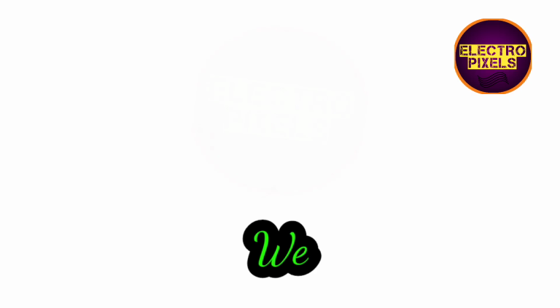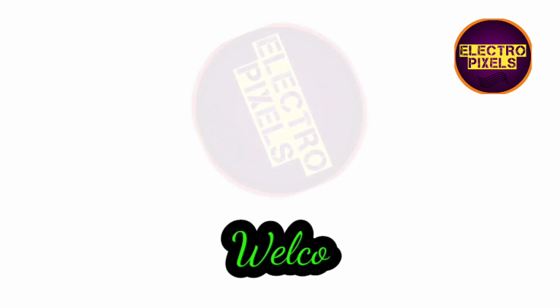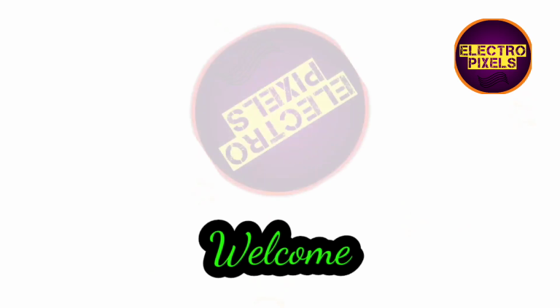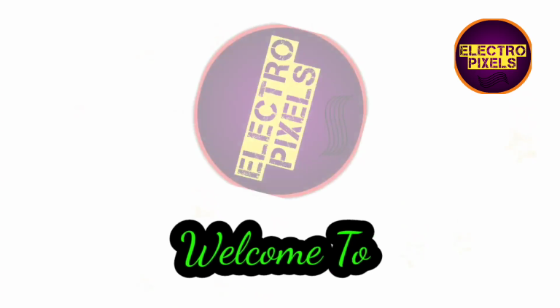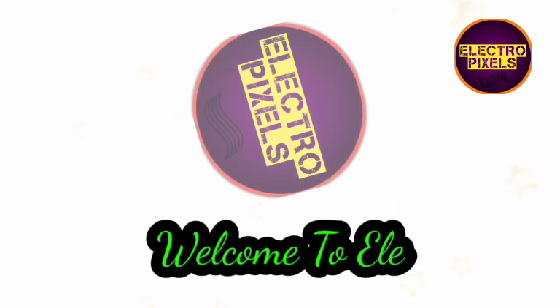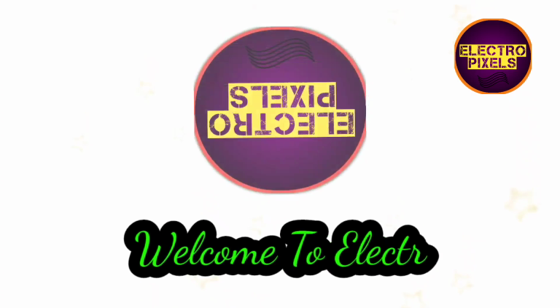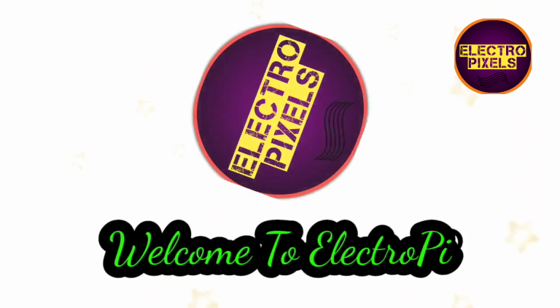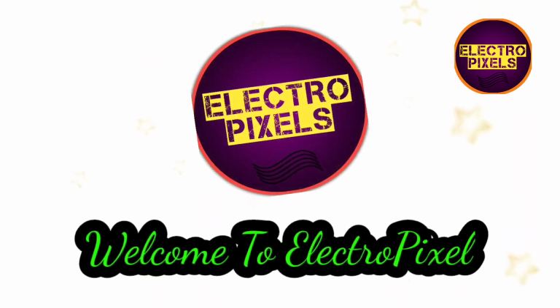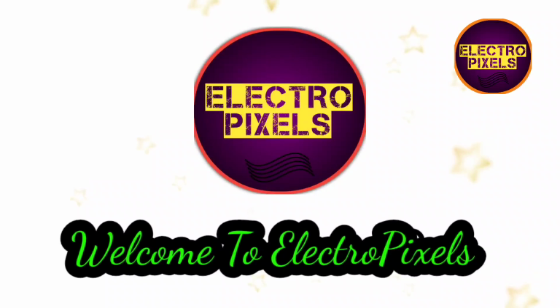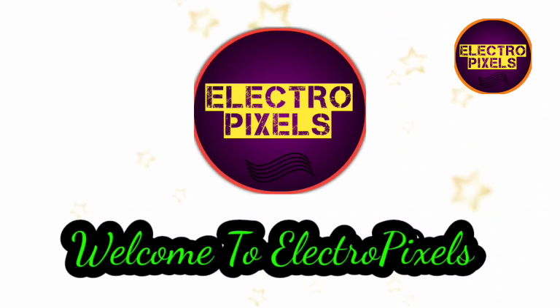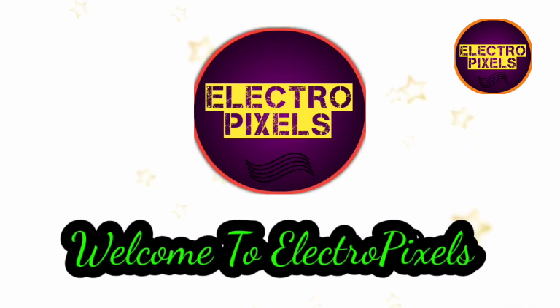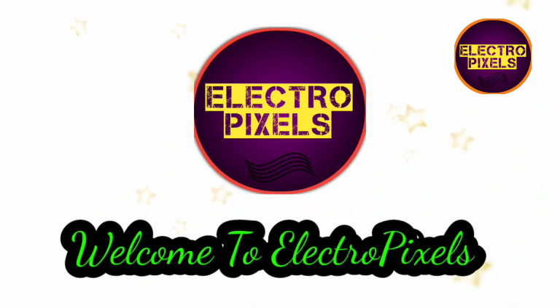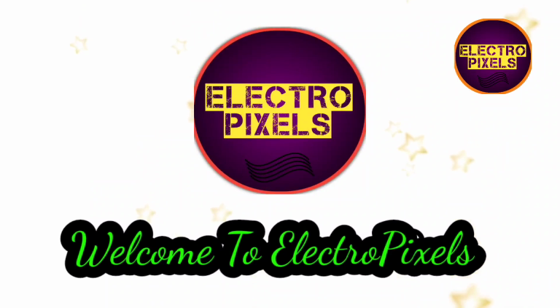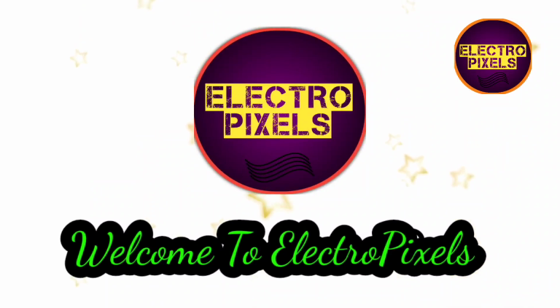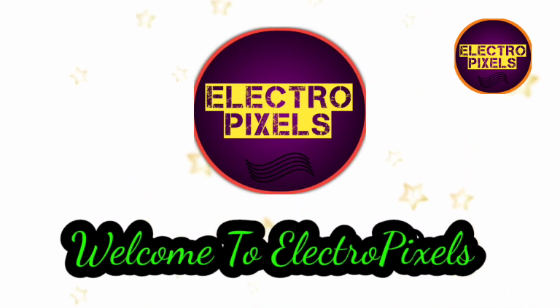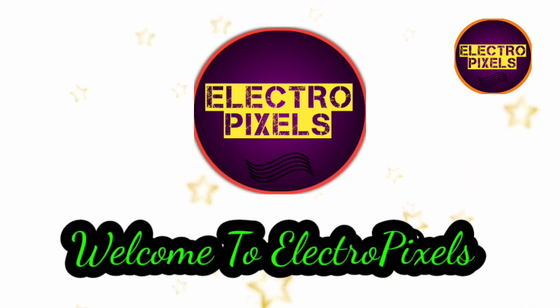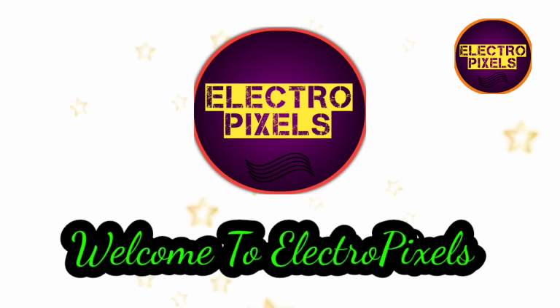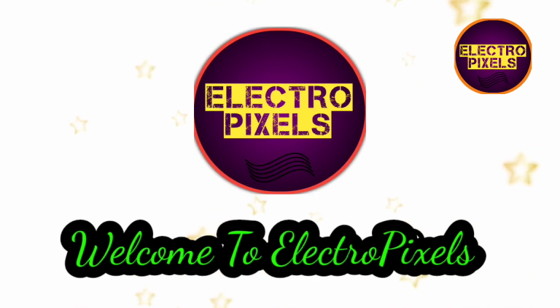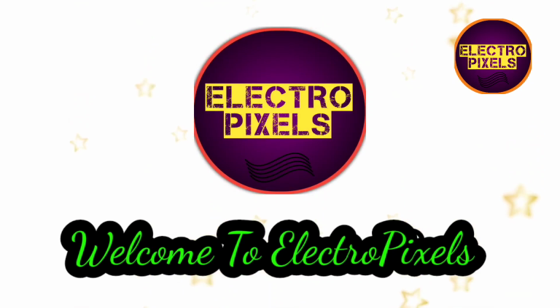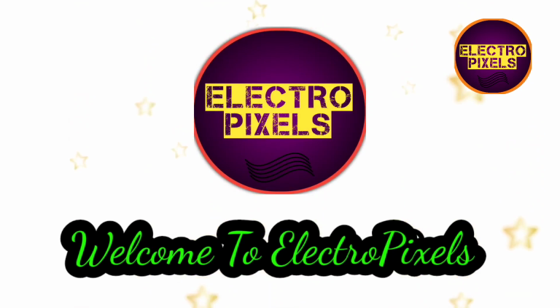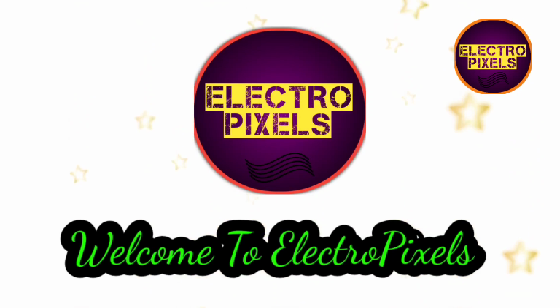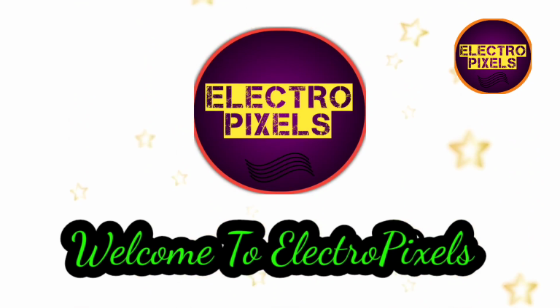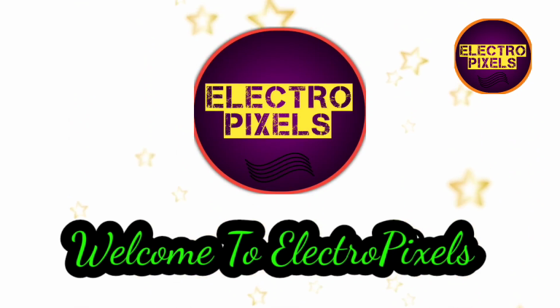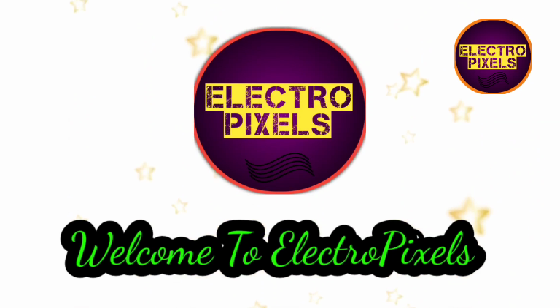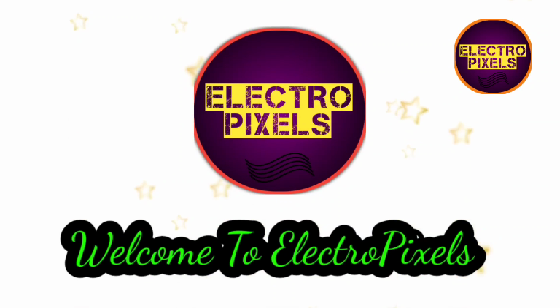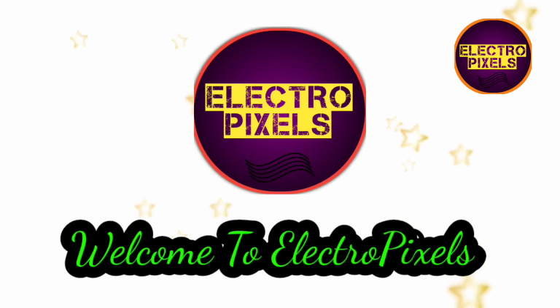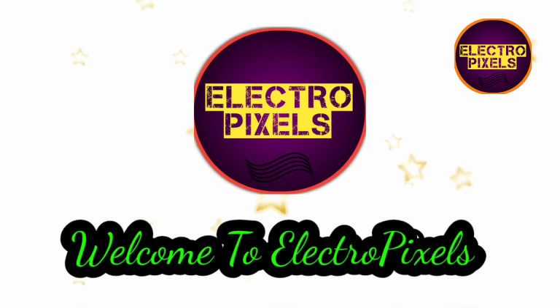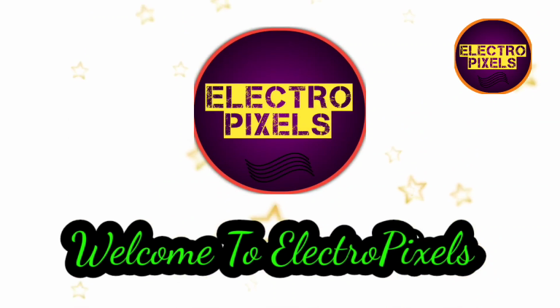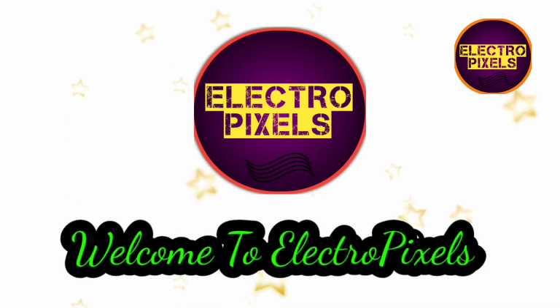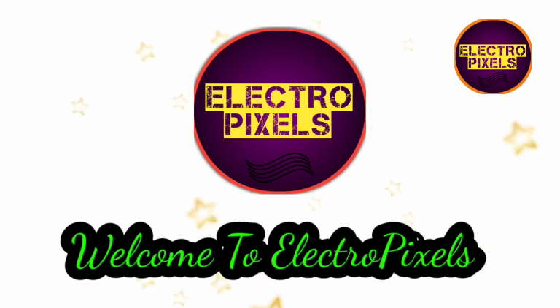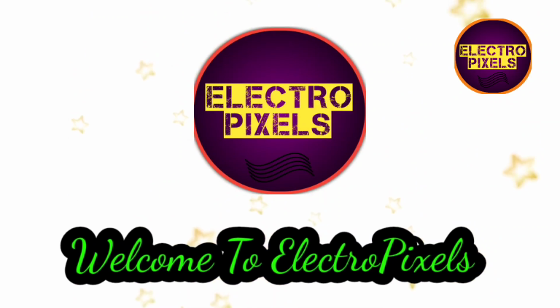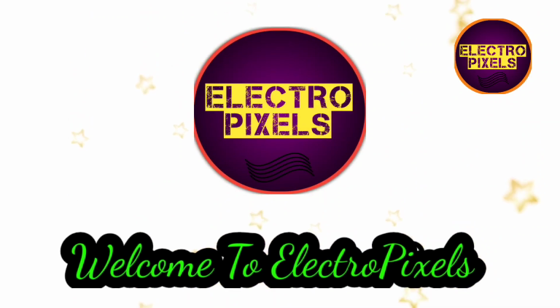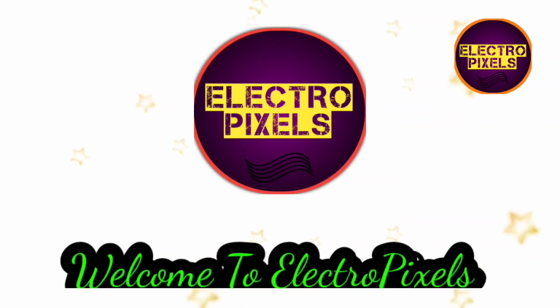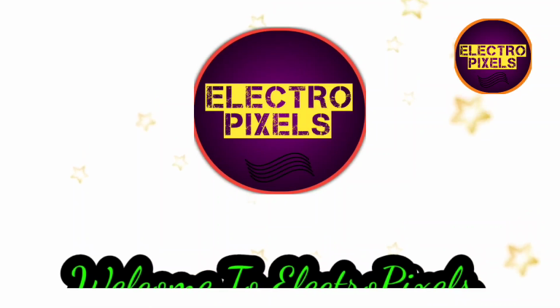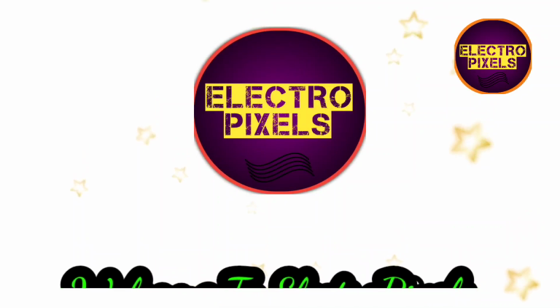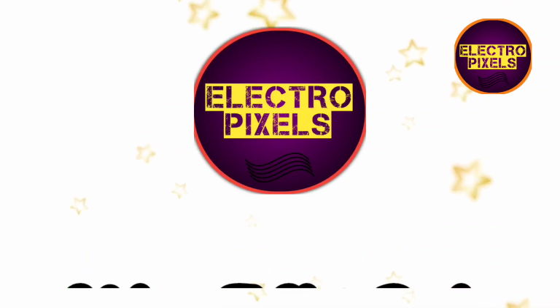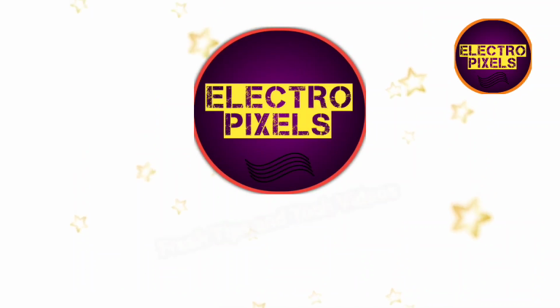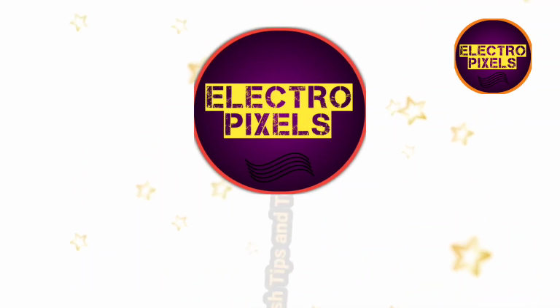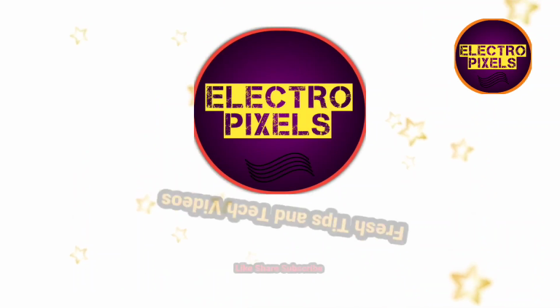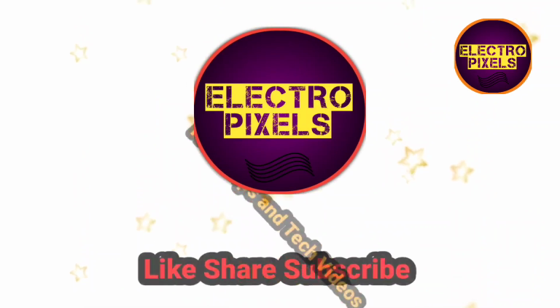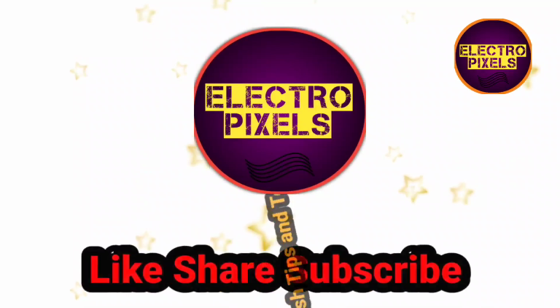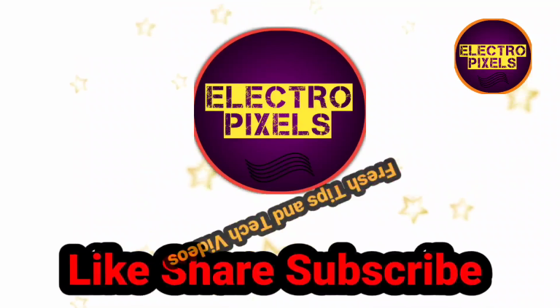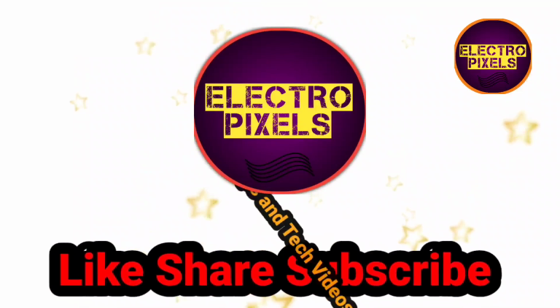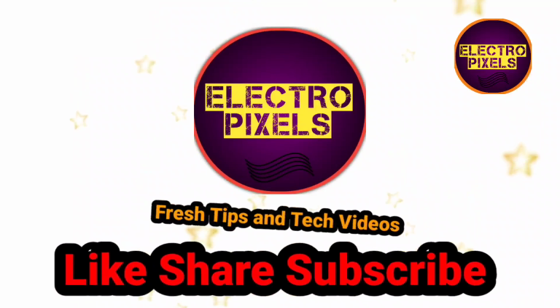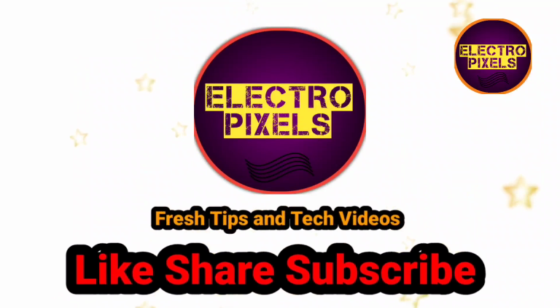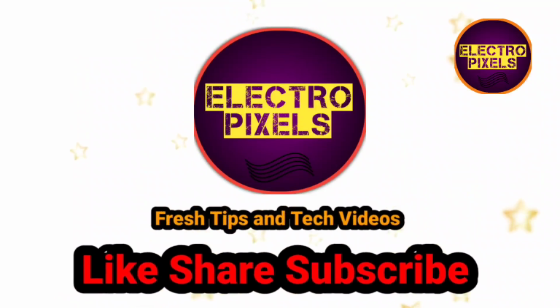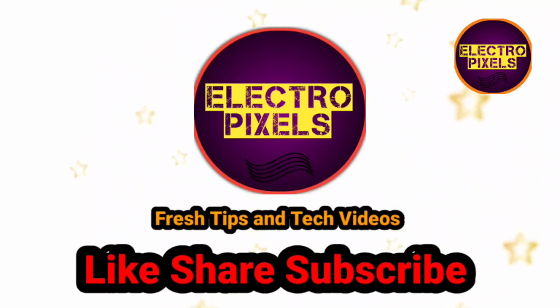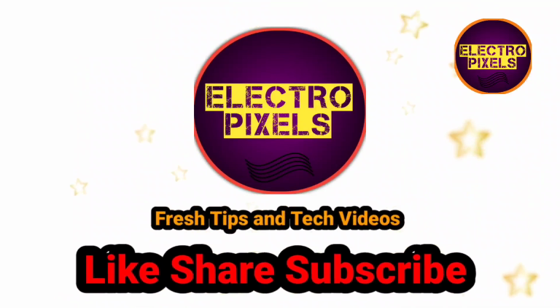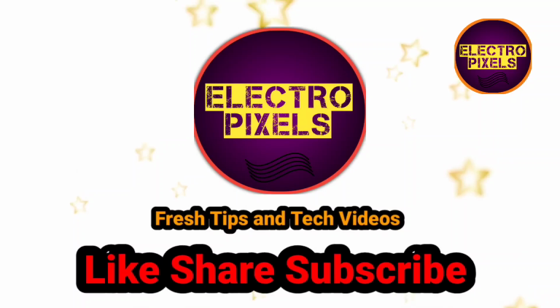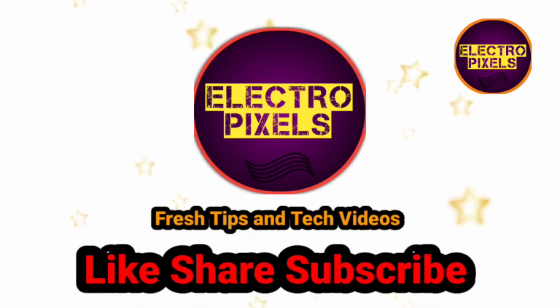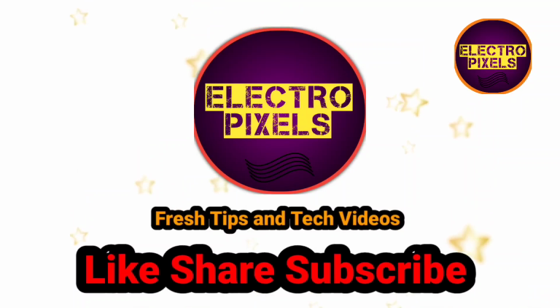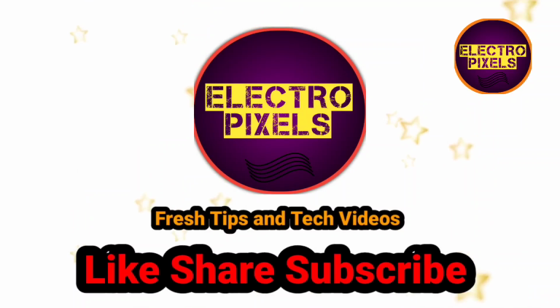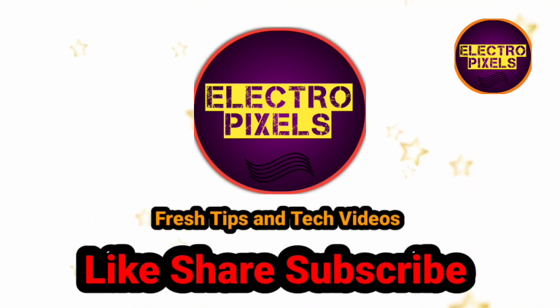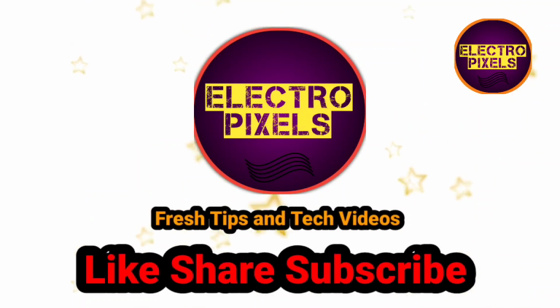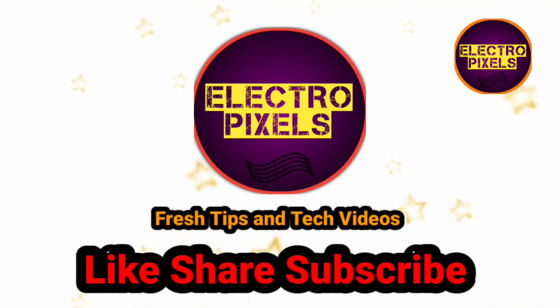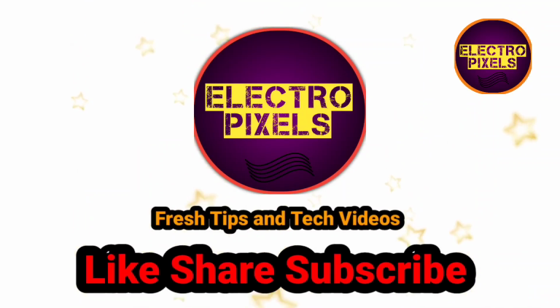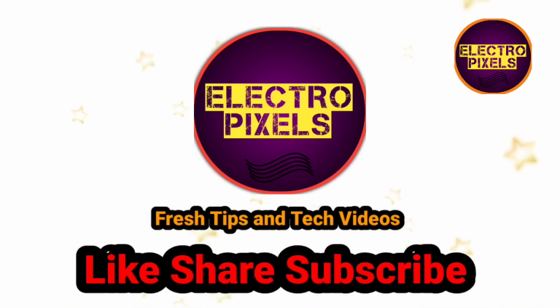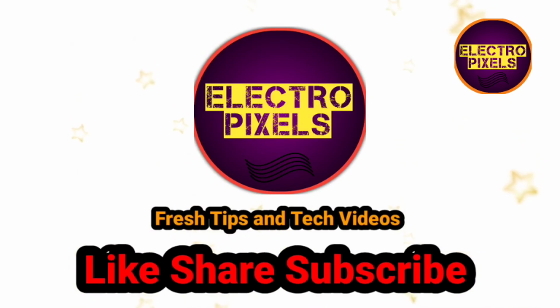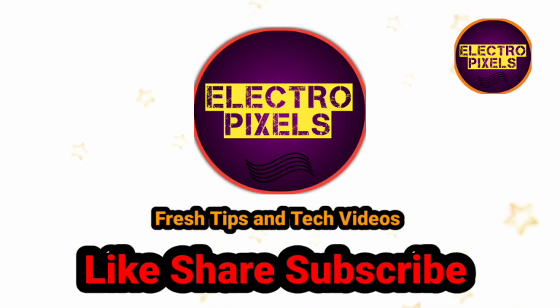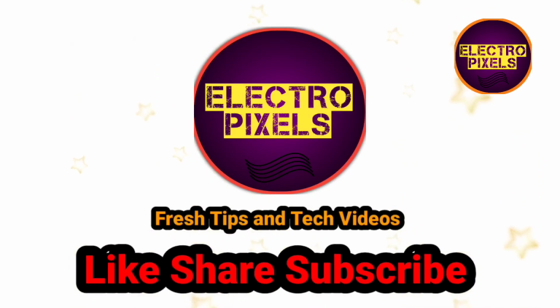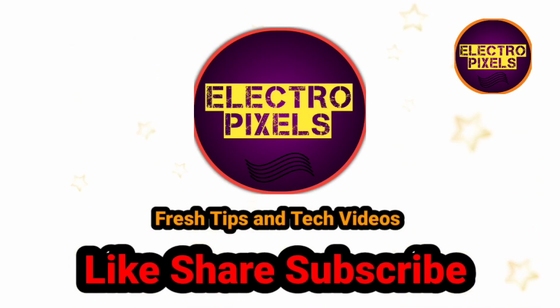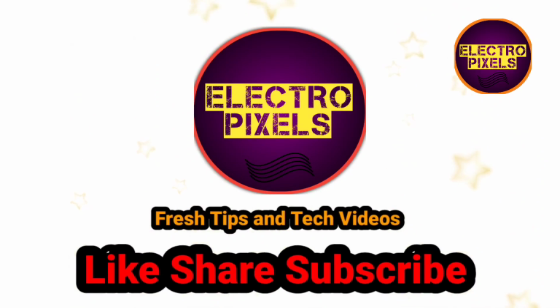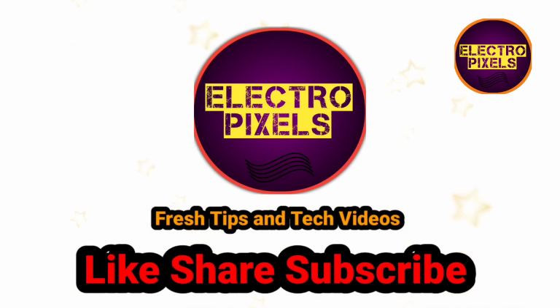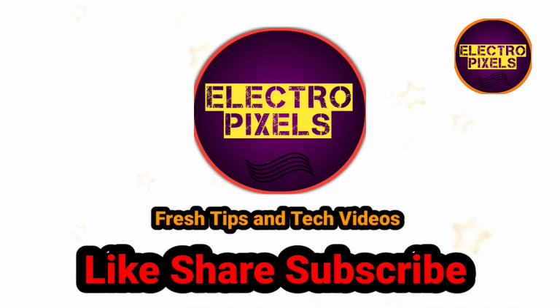Hello friends, welcome to Electro Pixels. If you like our channel, please don't forget to like, share, subscribe, and press the bell icon for getting further notifications.